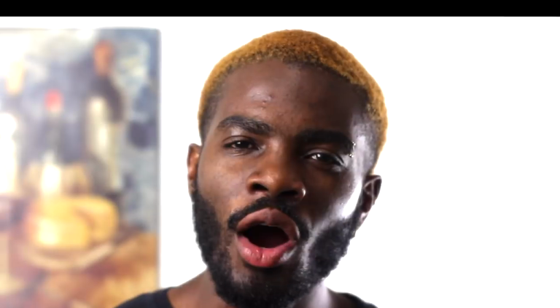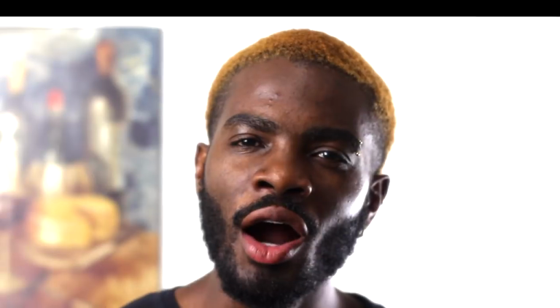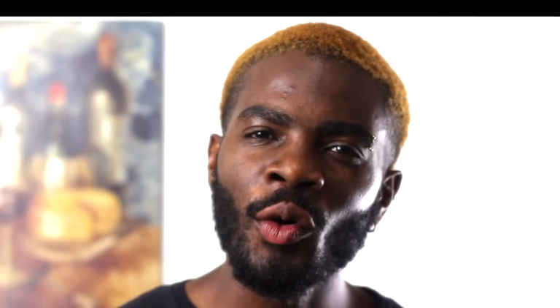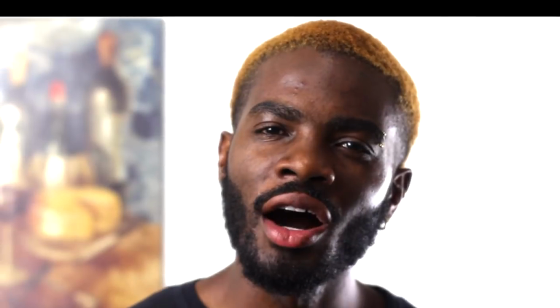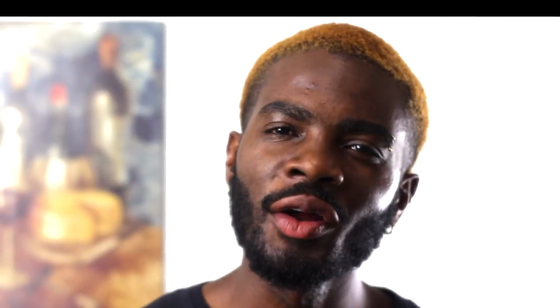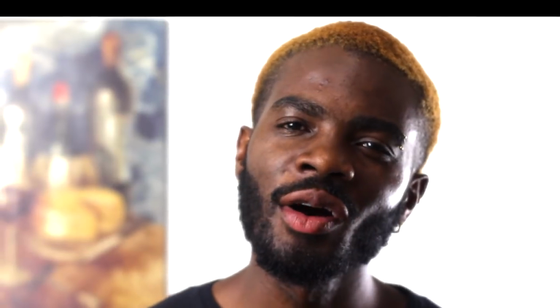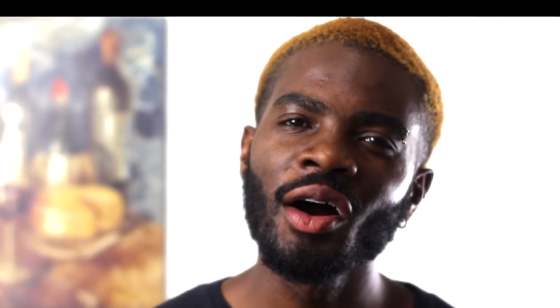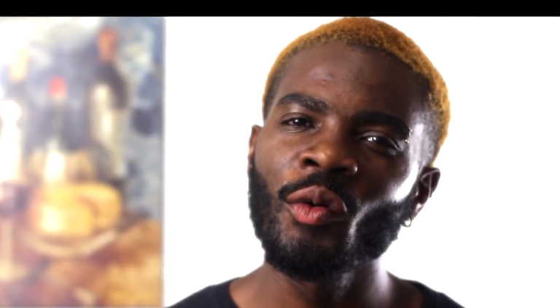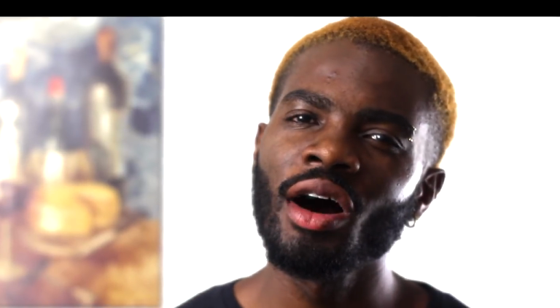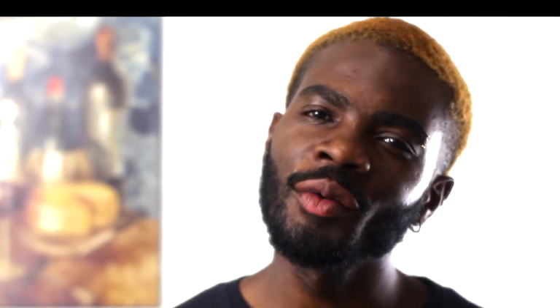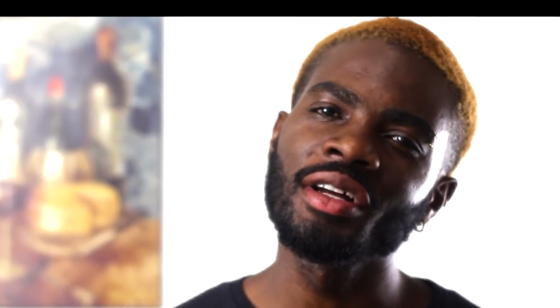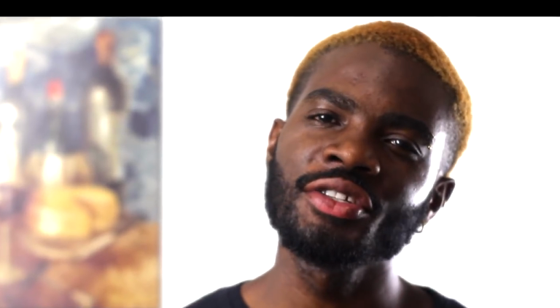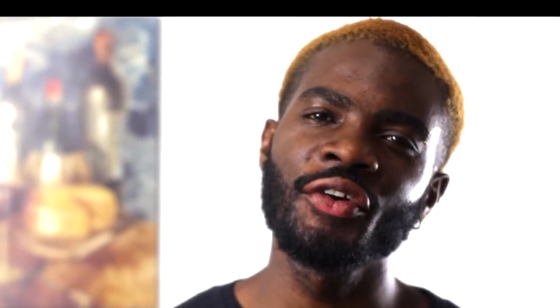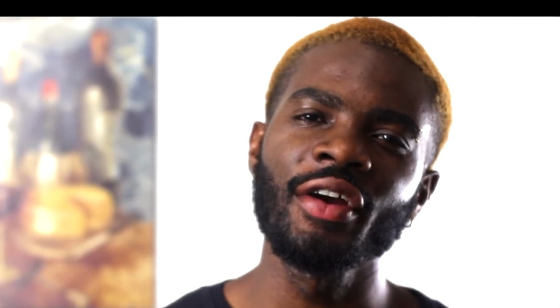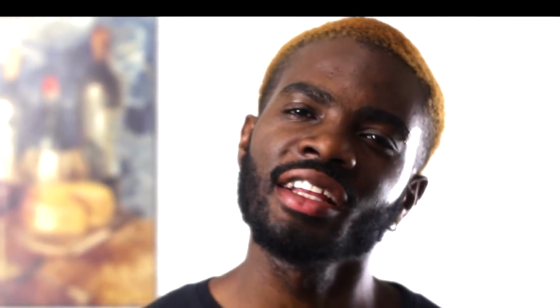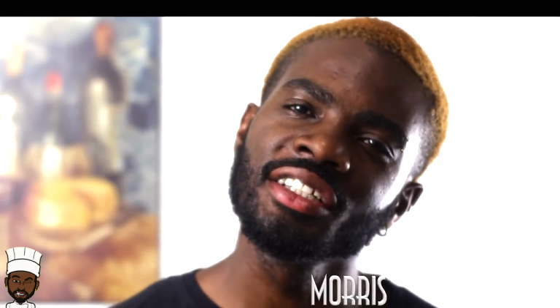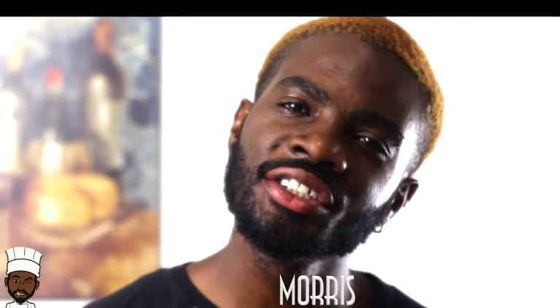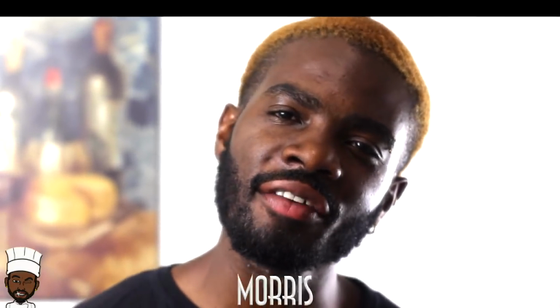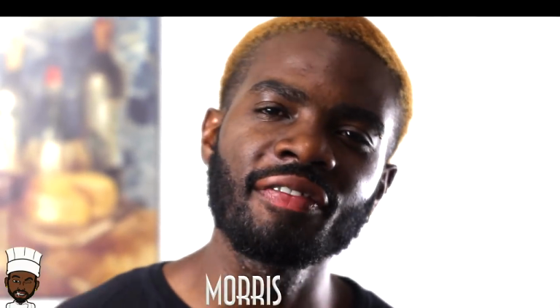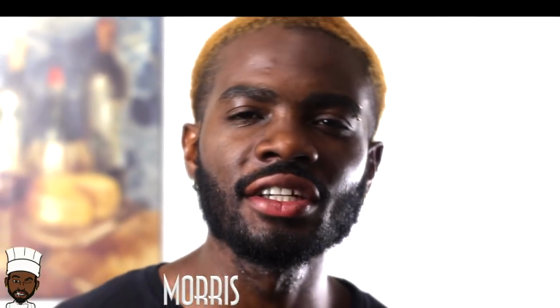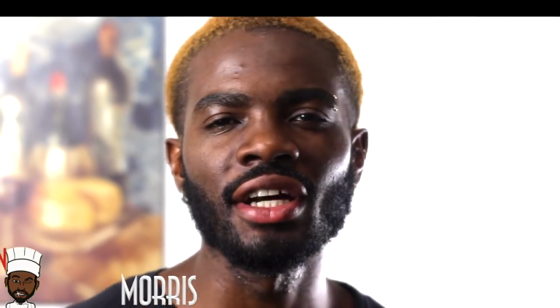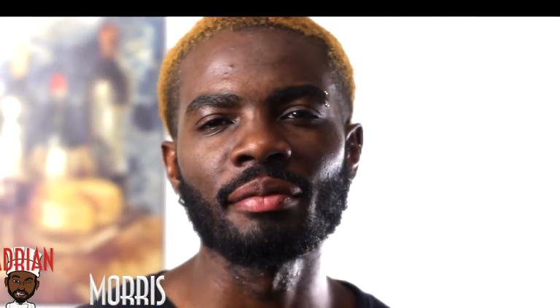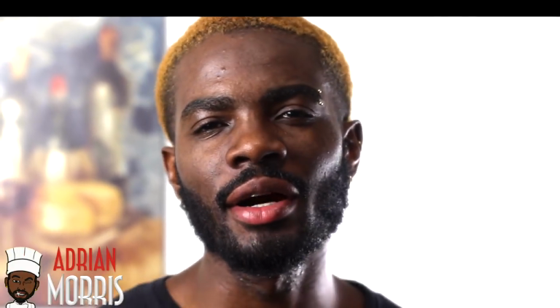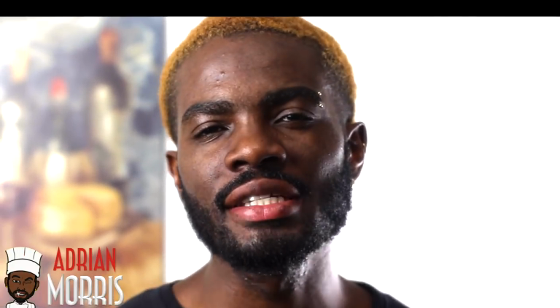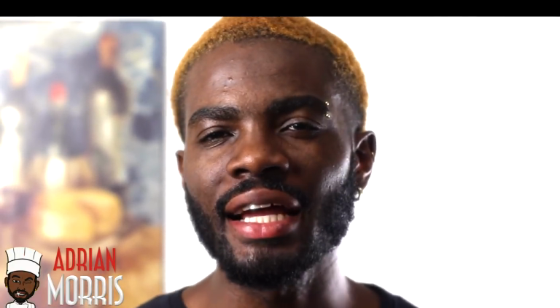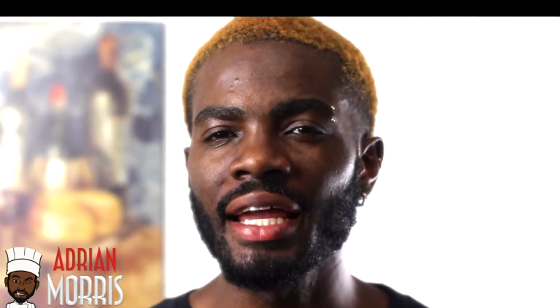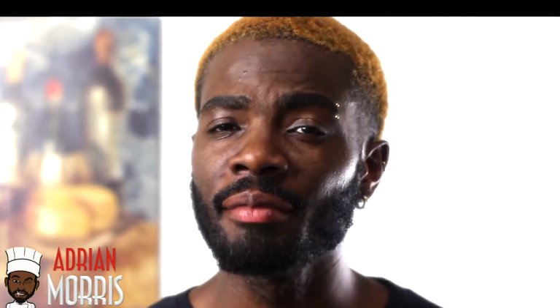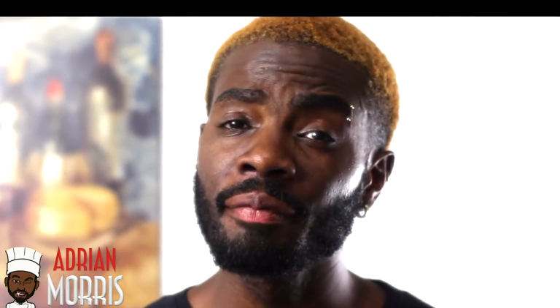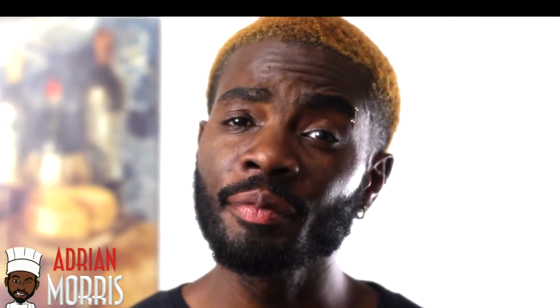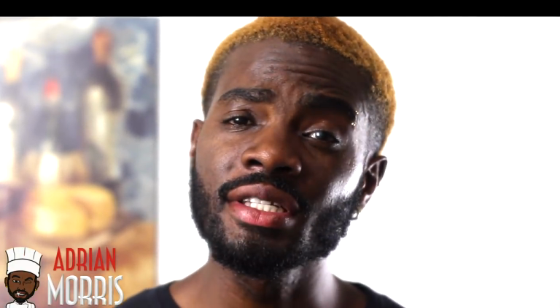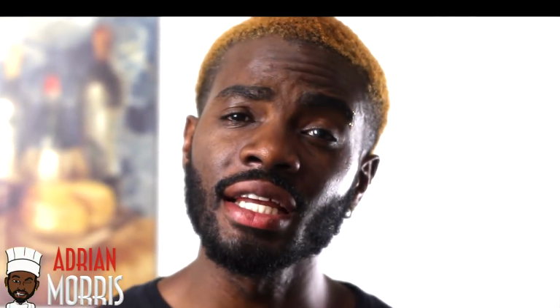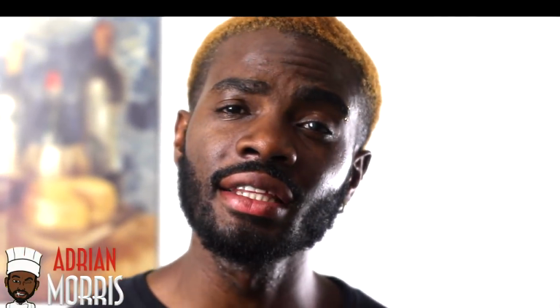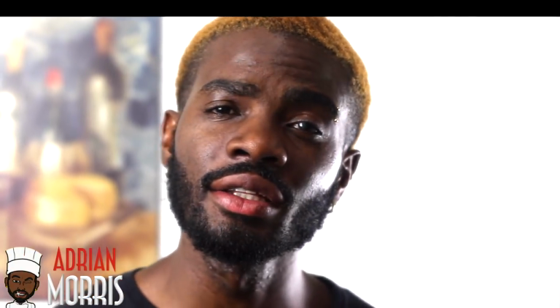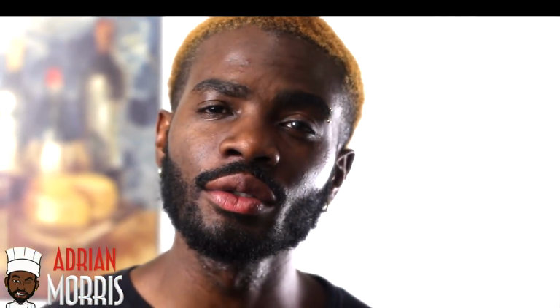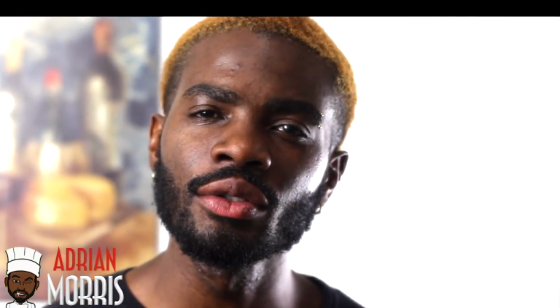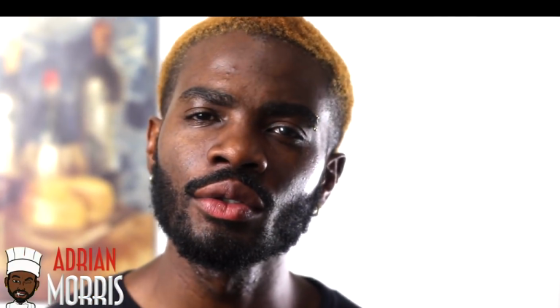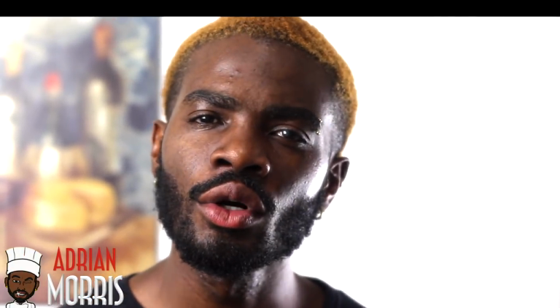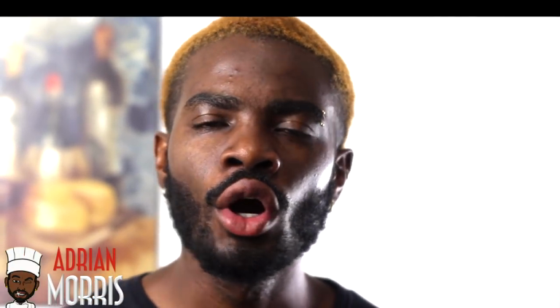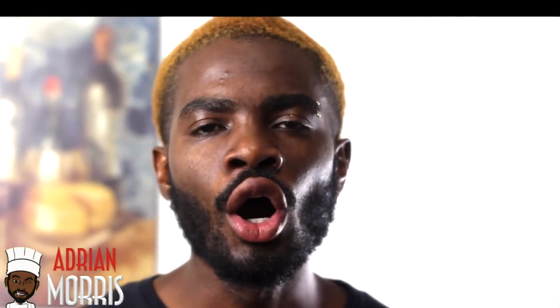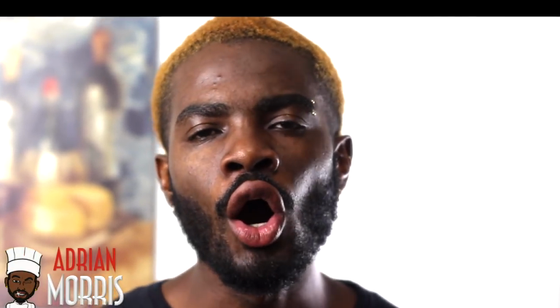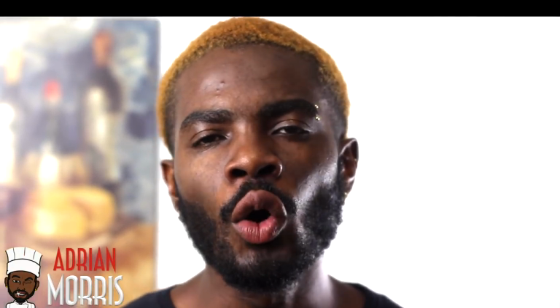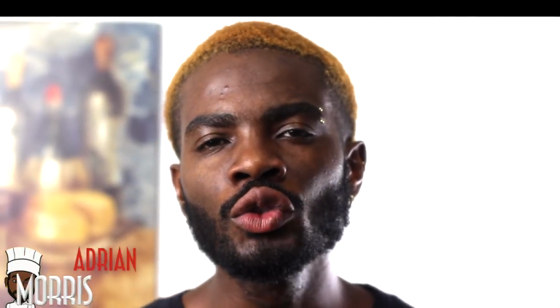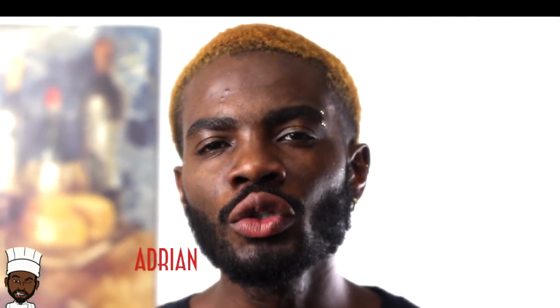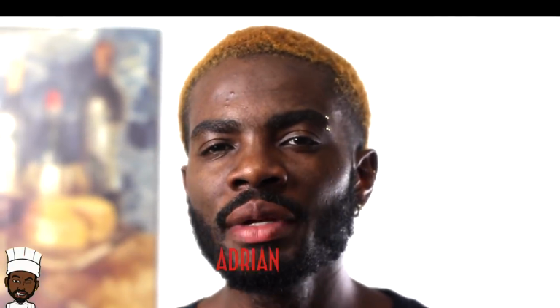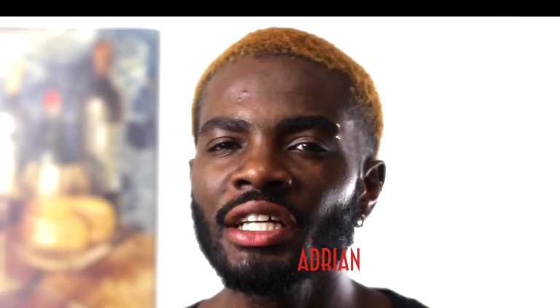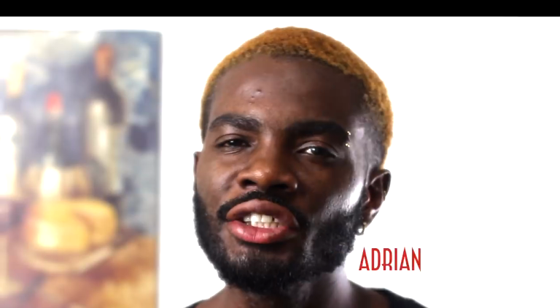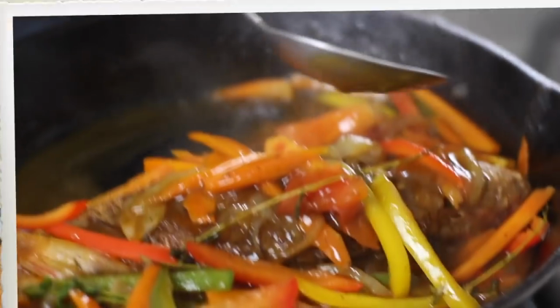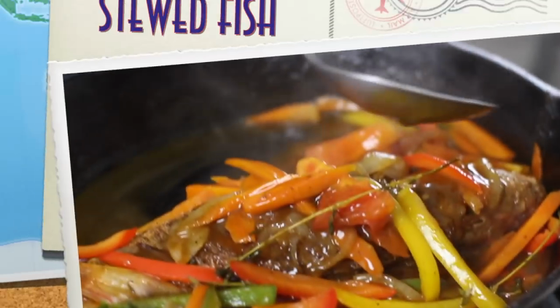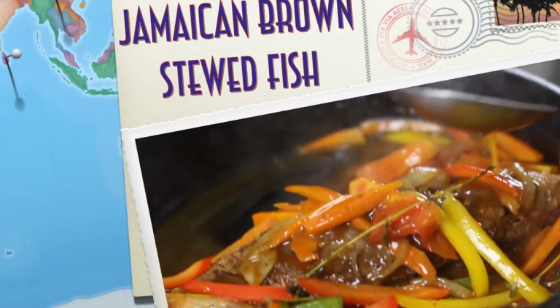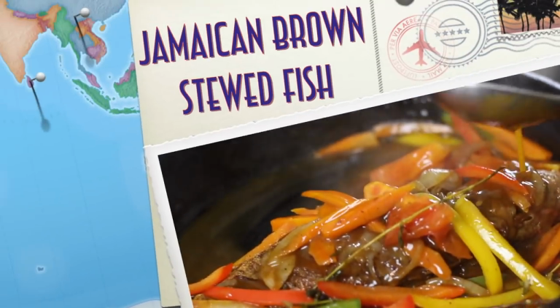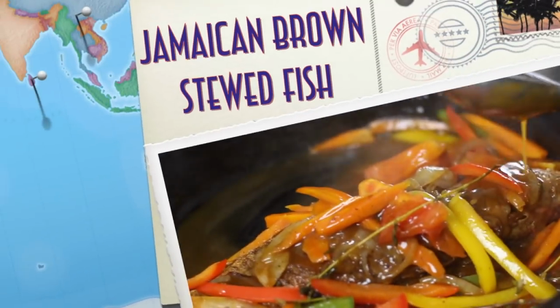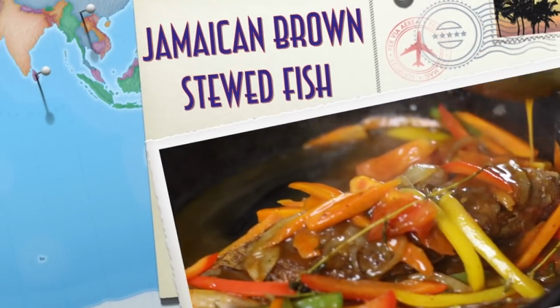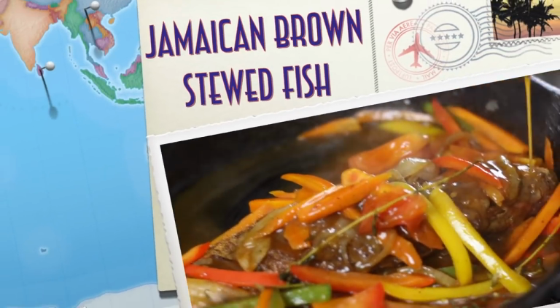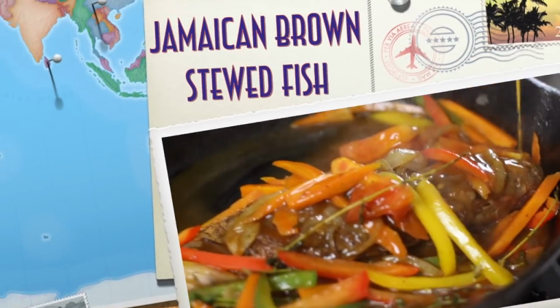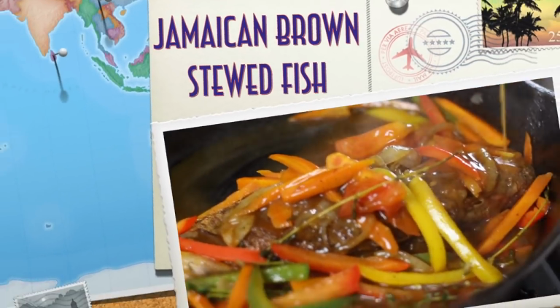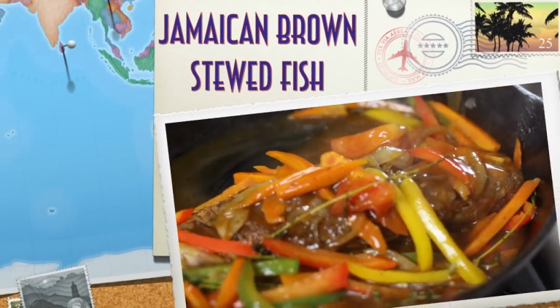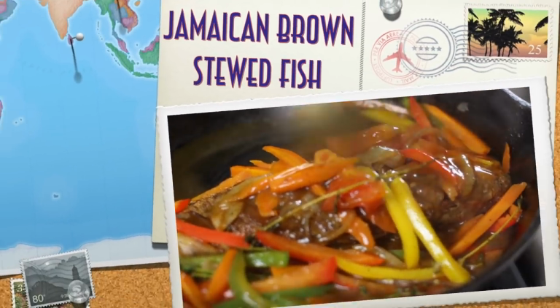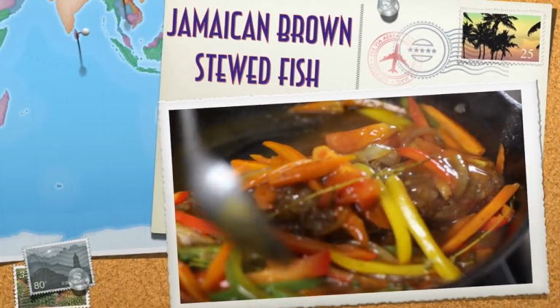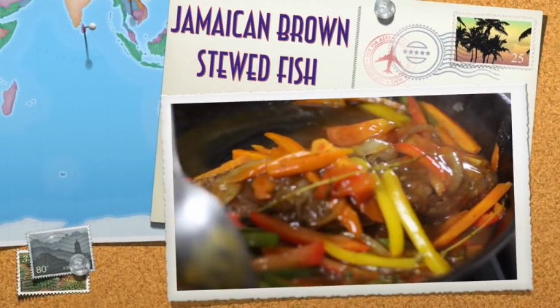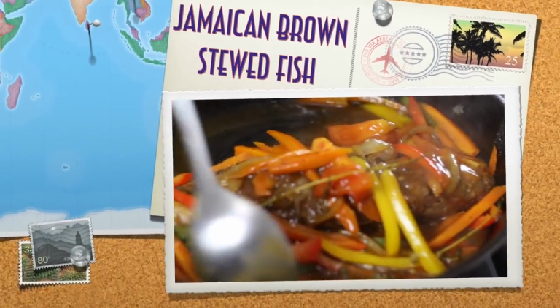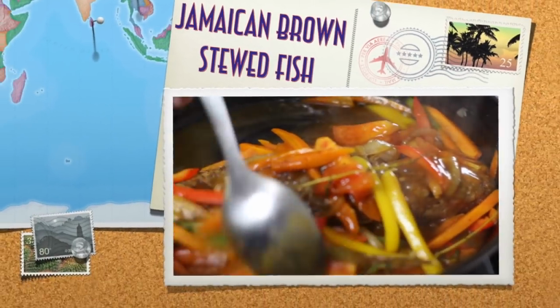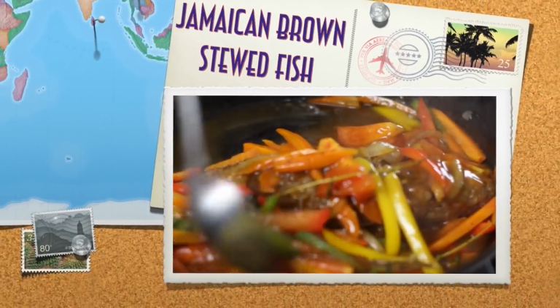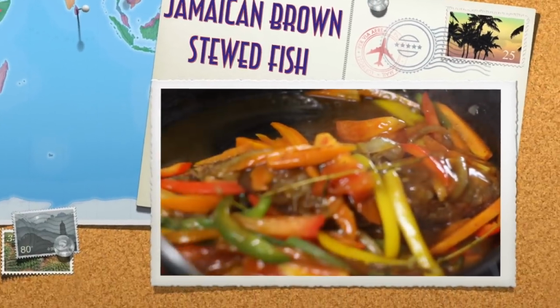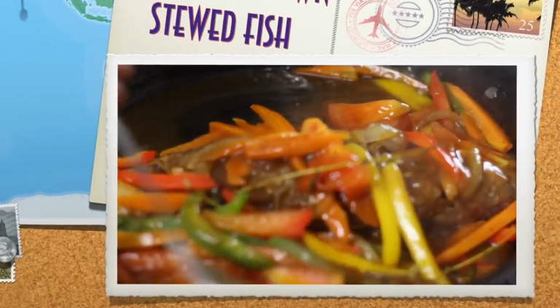Wagwan, what's great? Chef Fiji and Maurice again, presenting to you how to make Jamaican Brown Stew Fish.